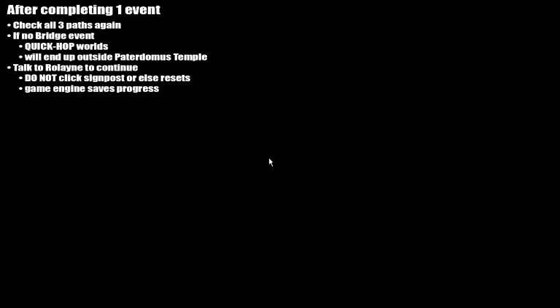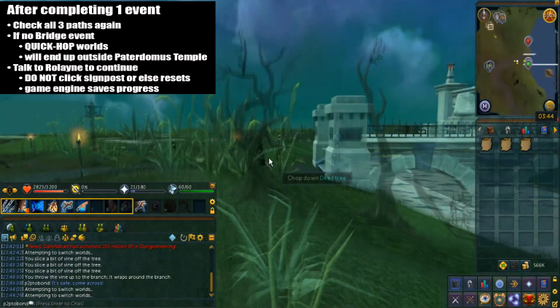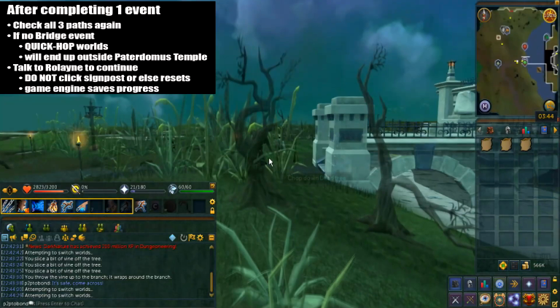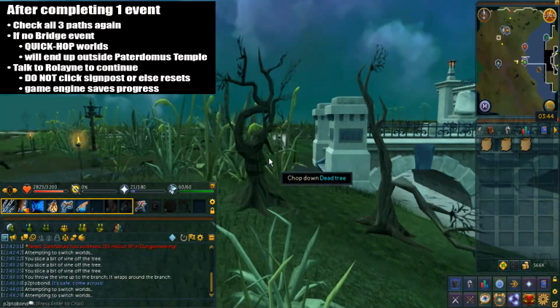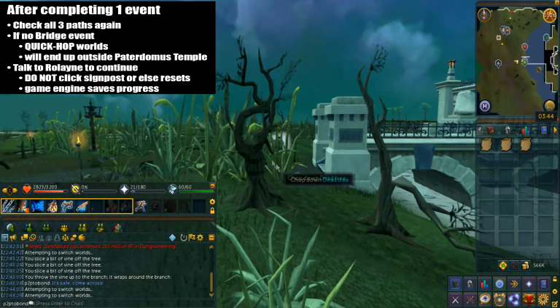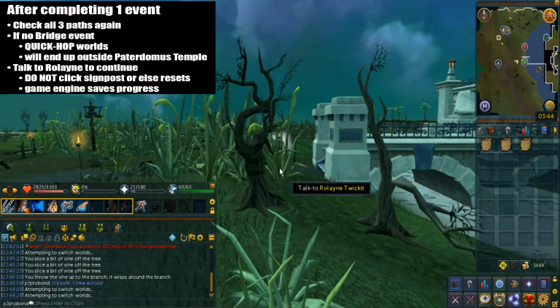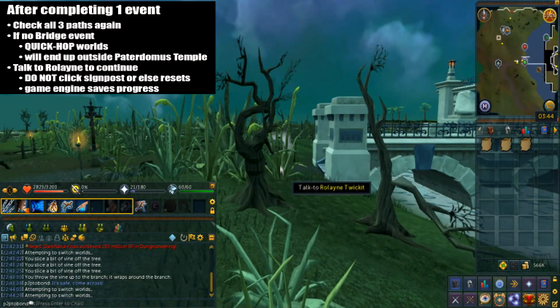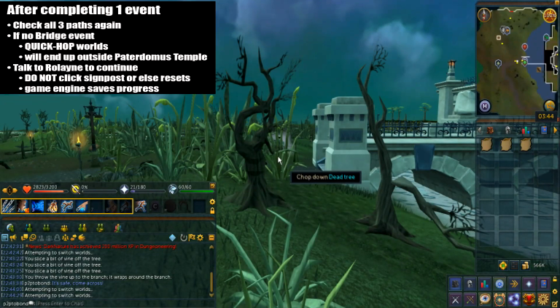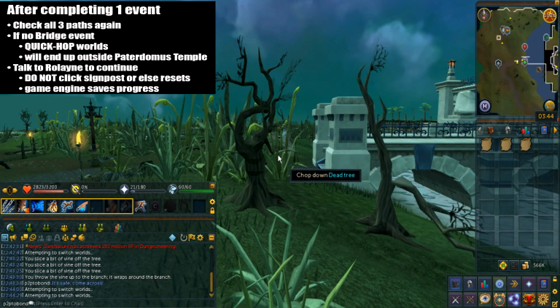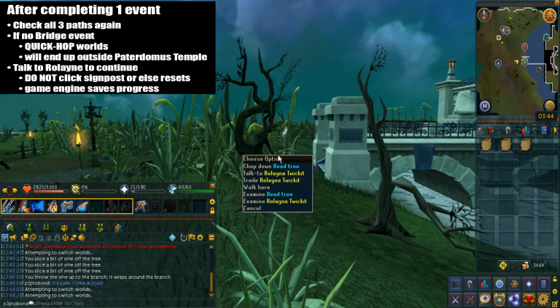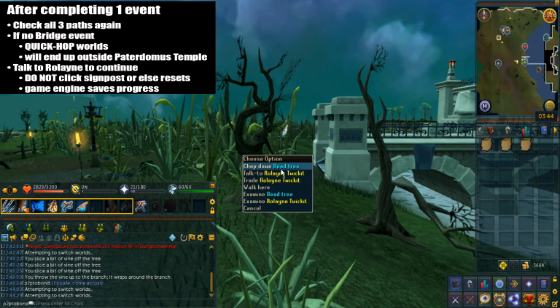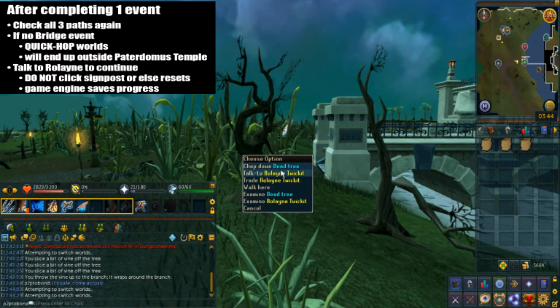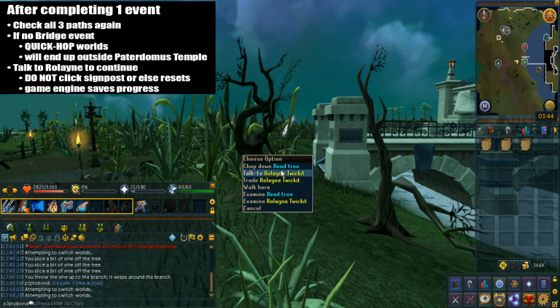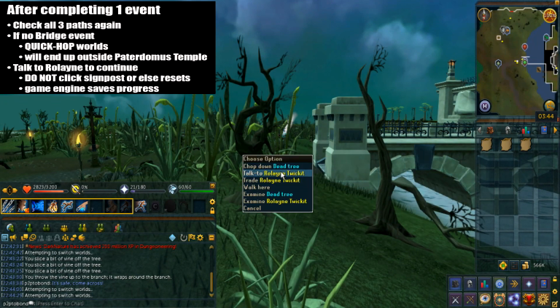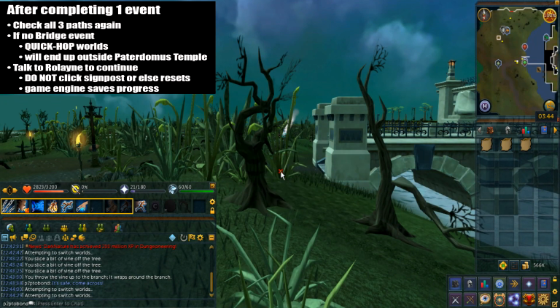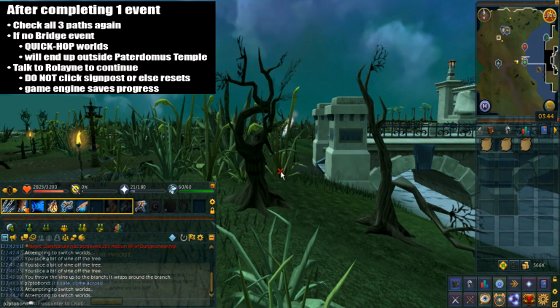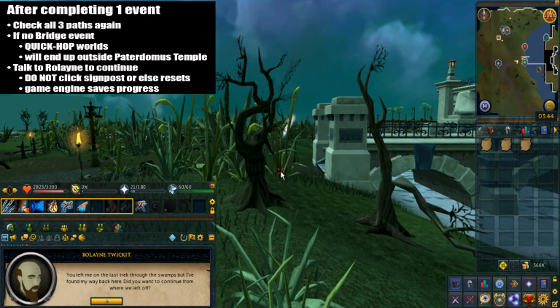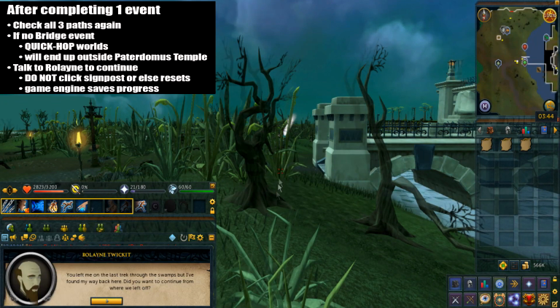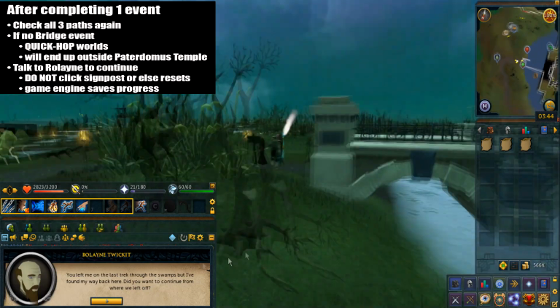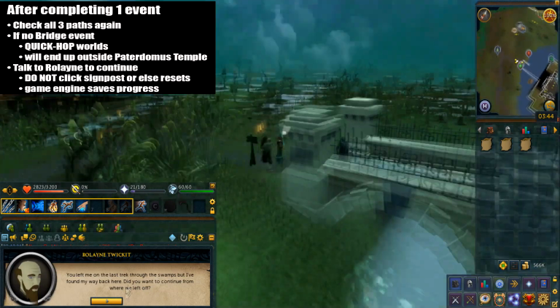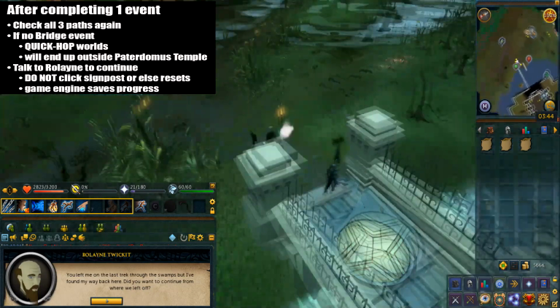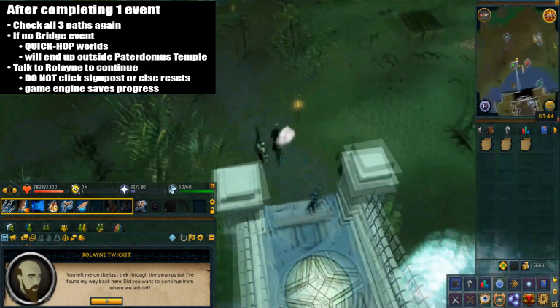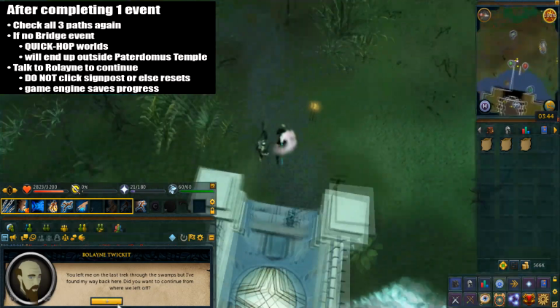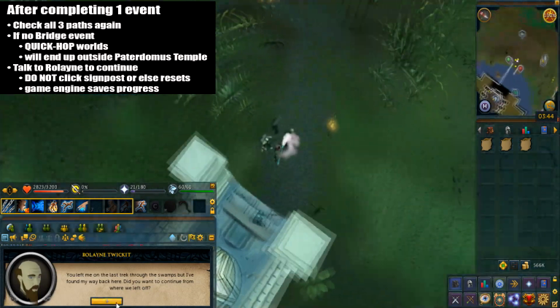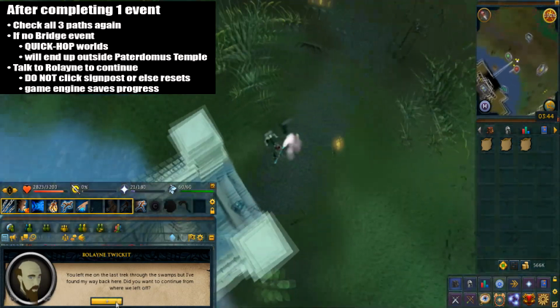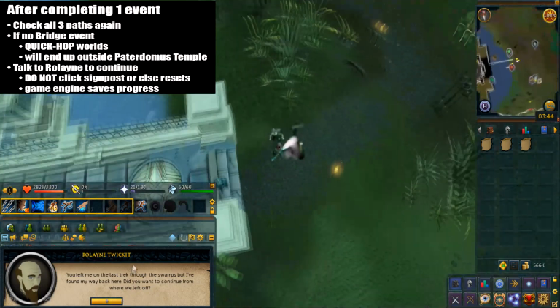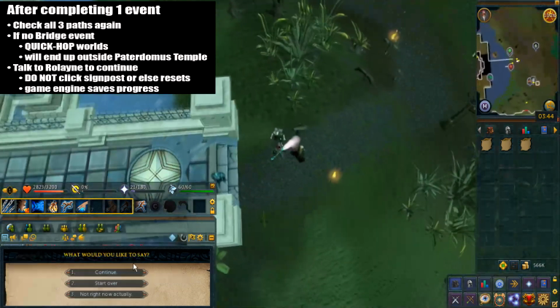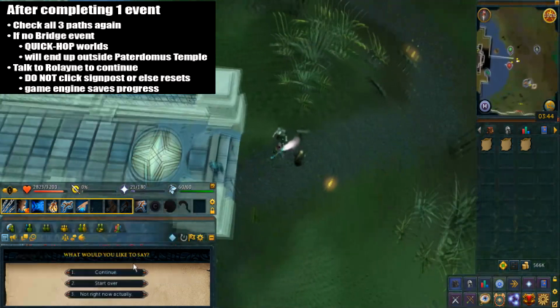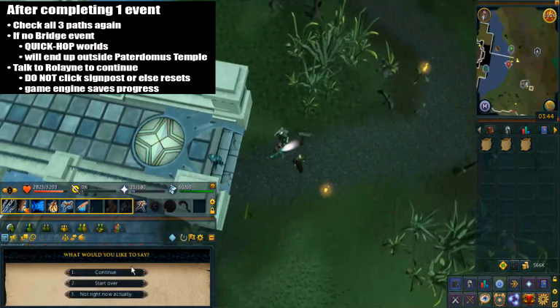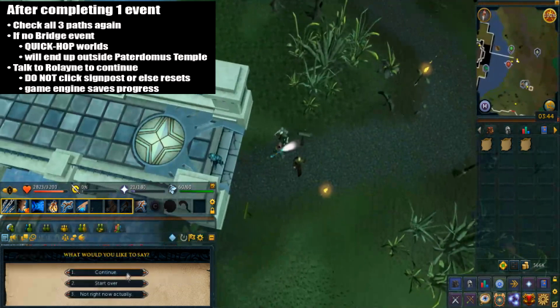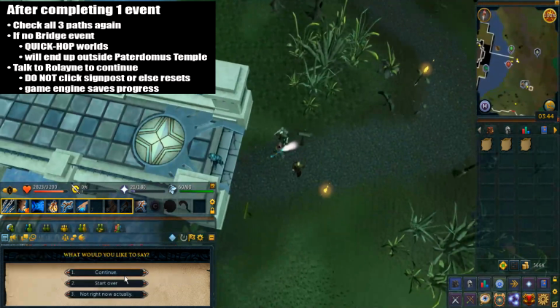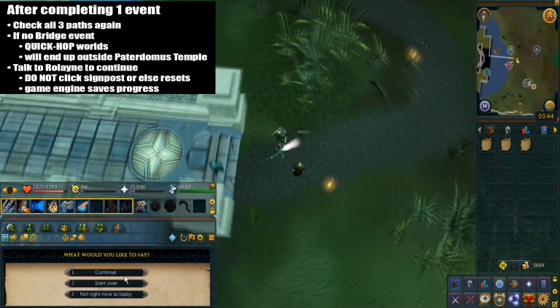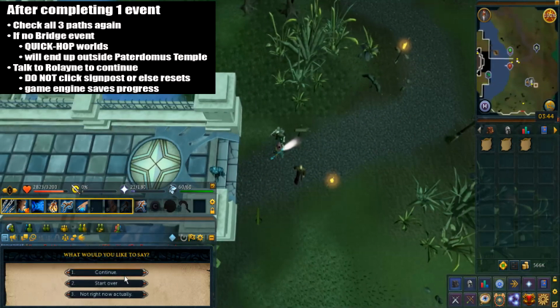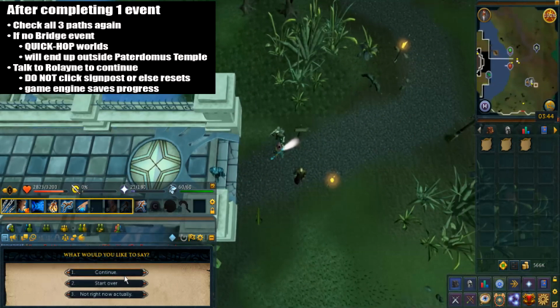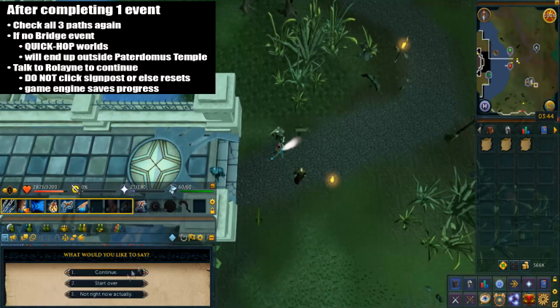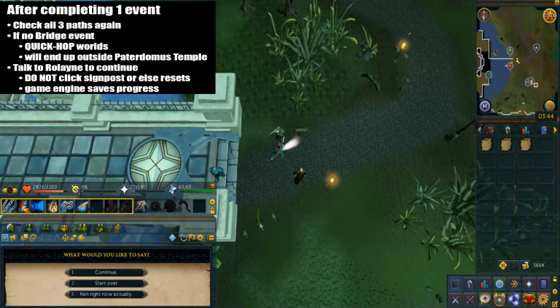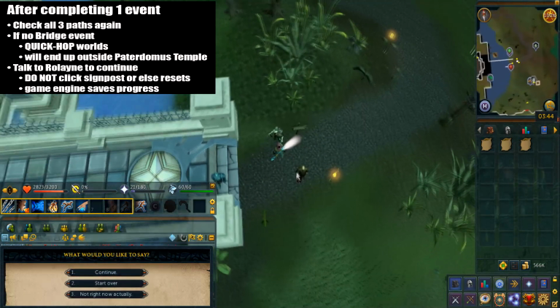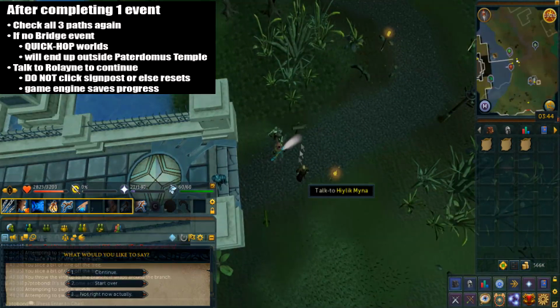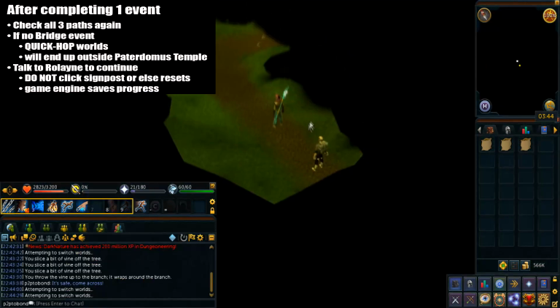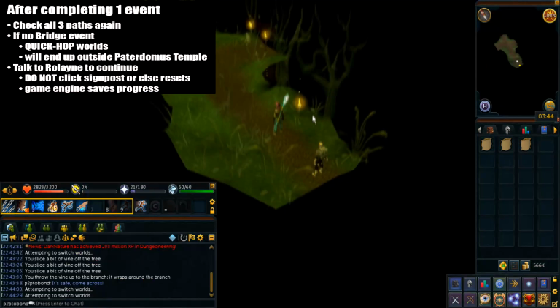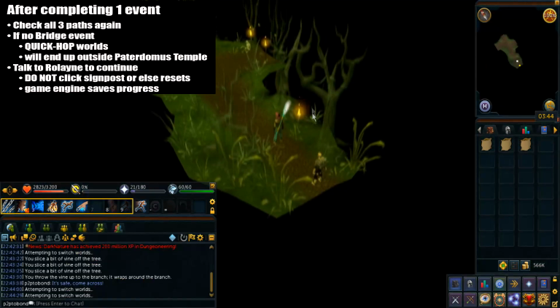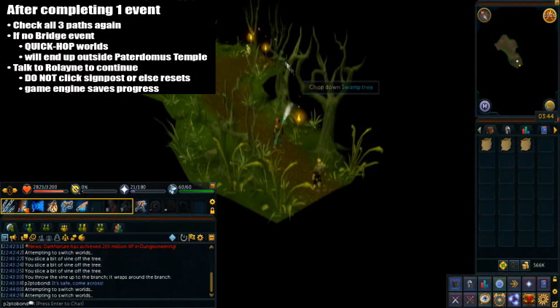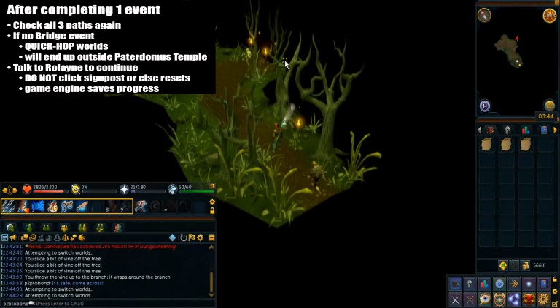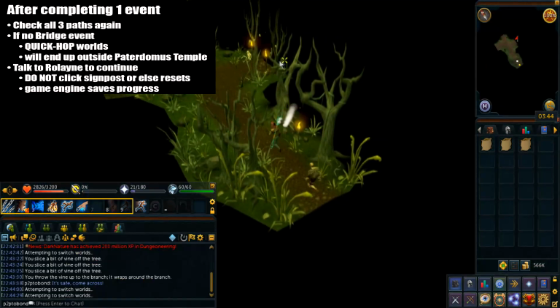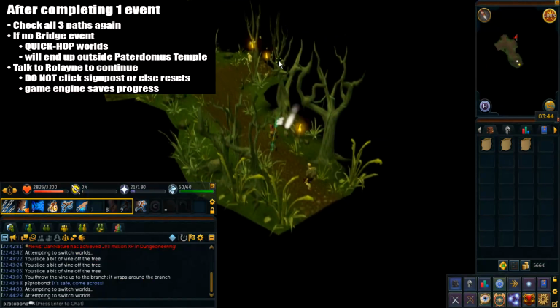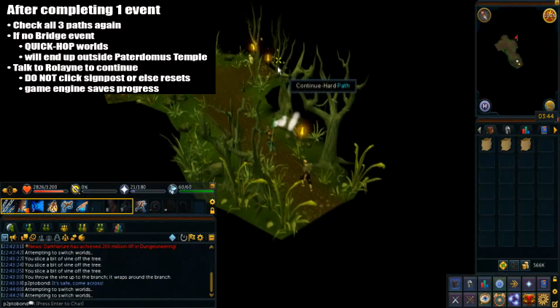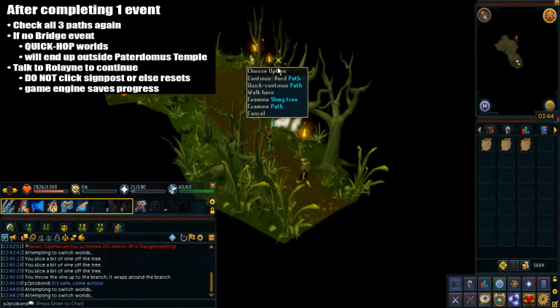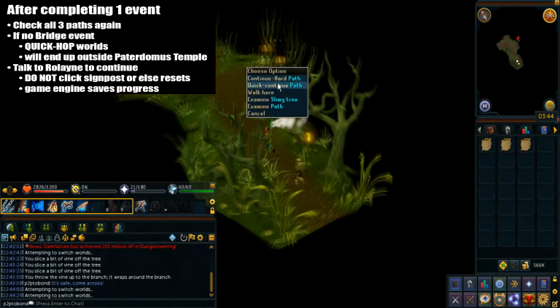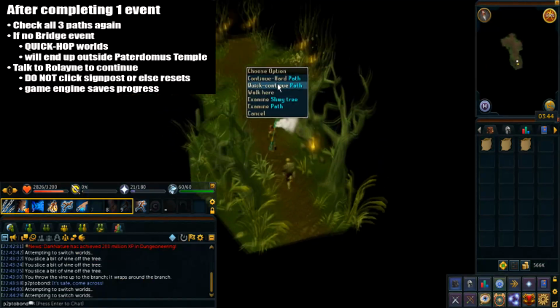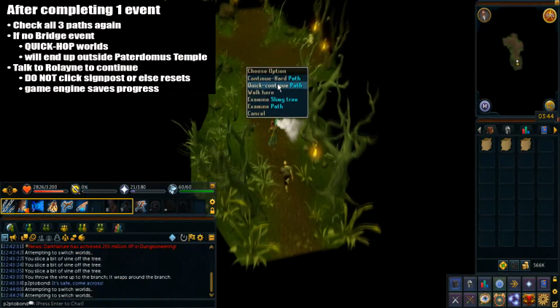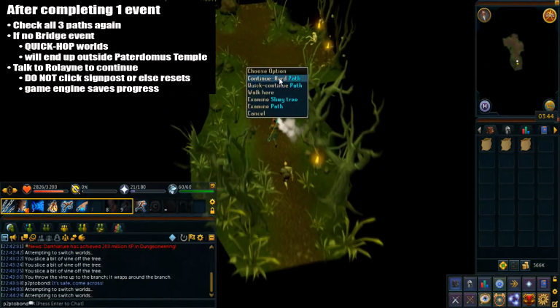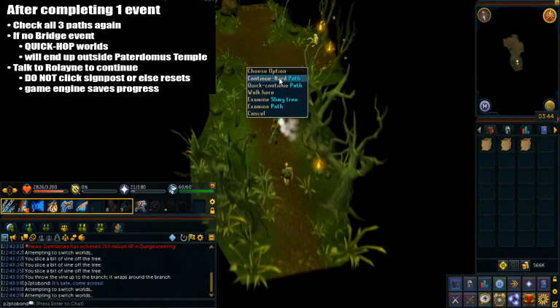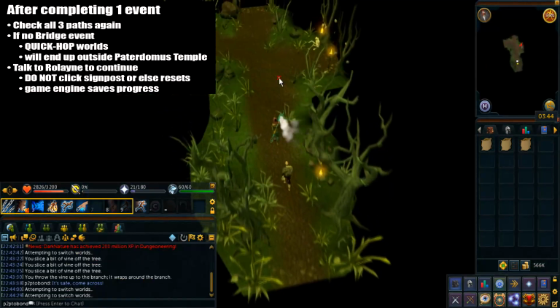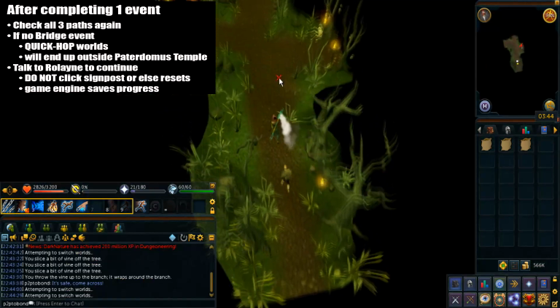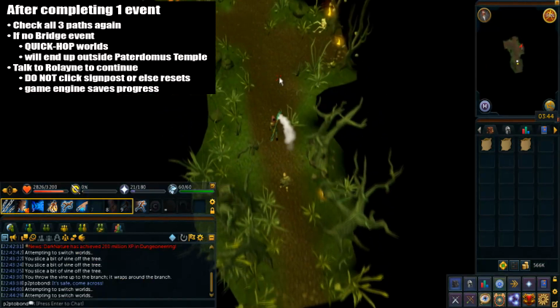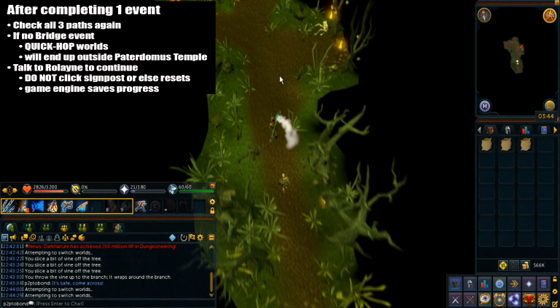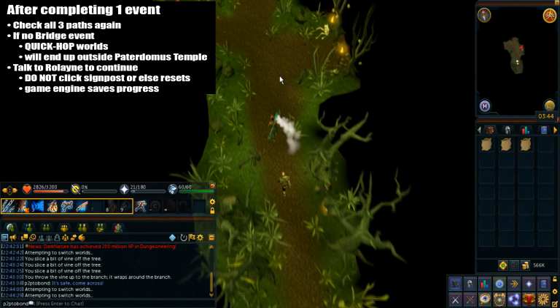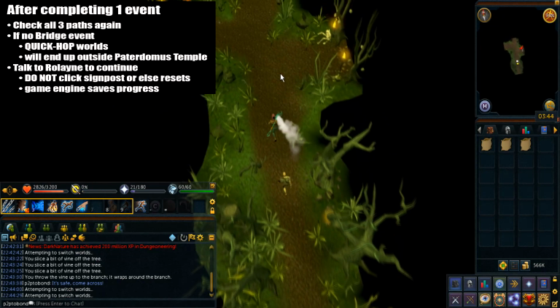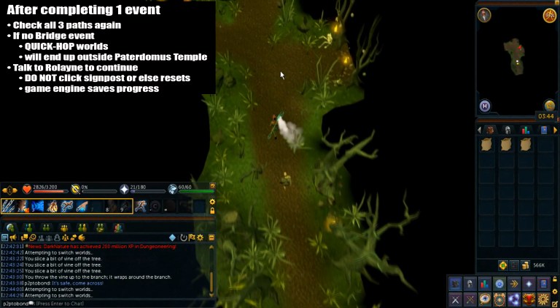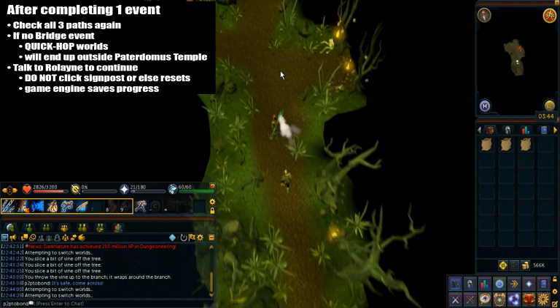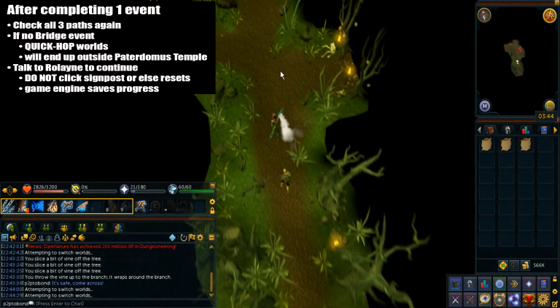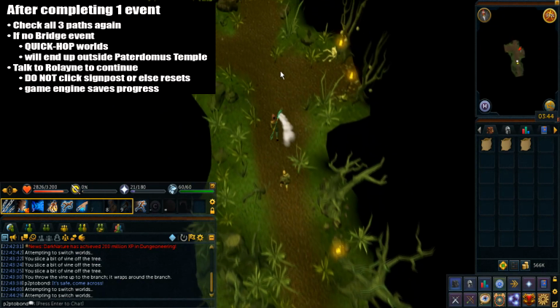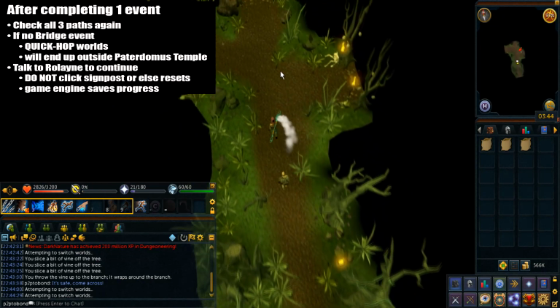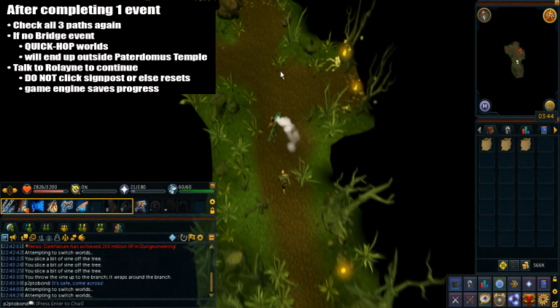Once again, you're just gonna left-click to sneak peek on all paths. If there's no bridge event this time, just keep hopping and repeat the same process.